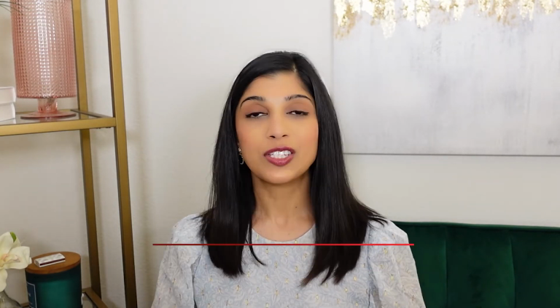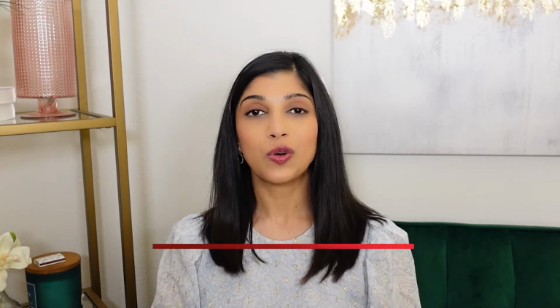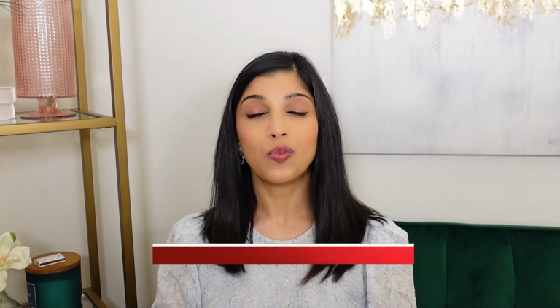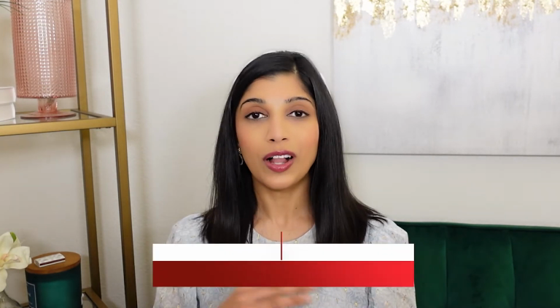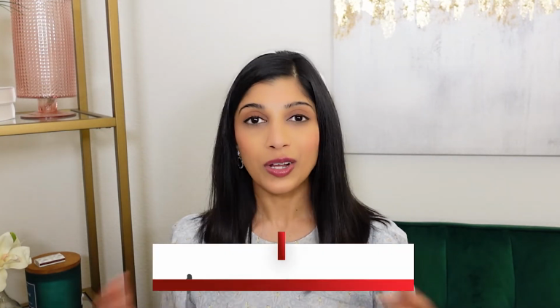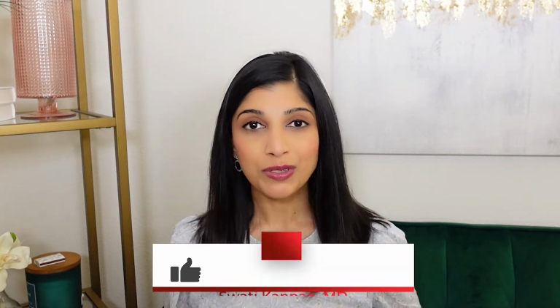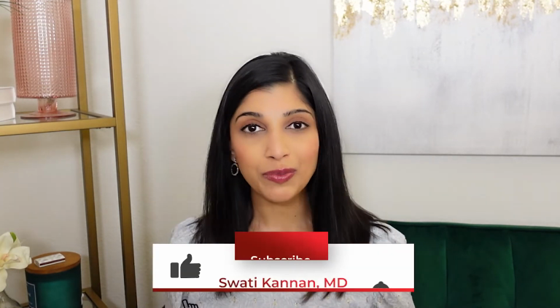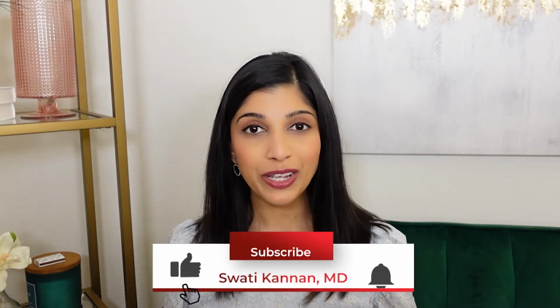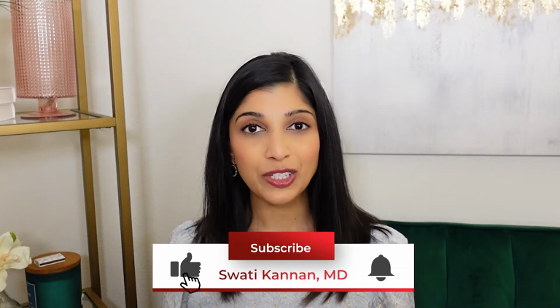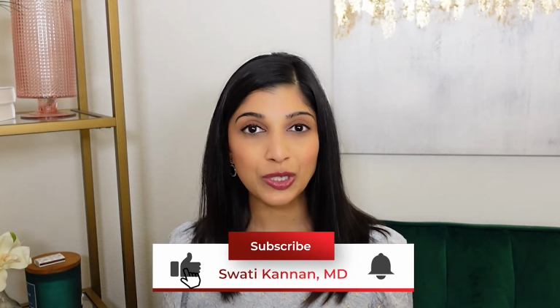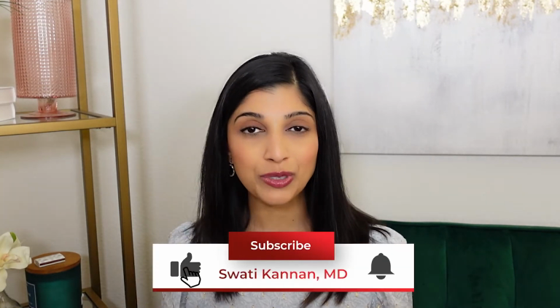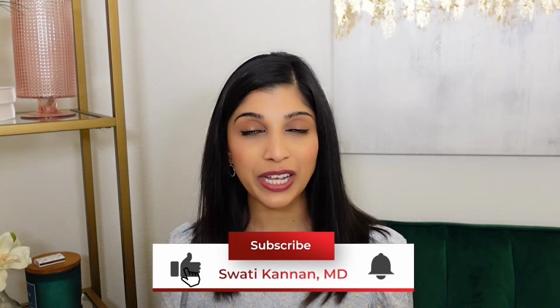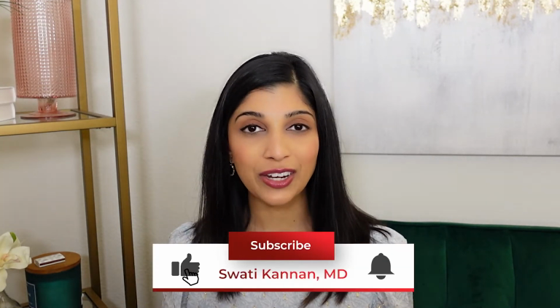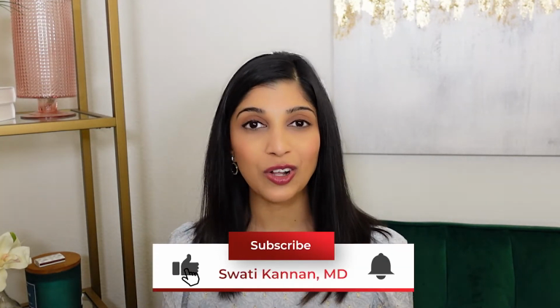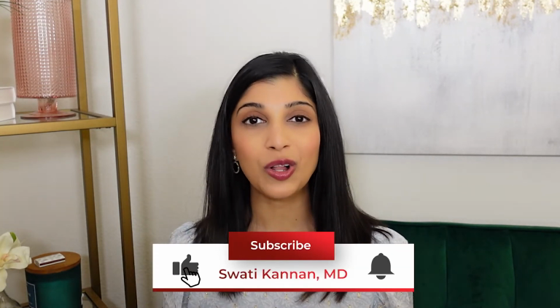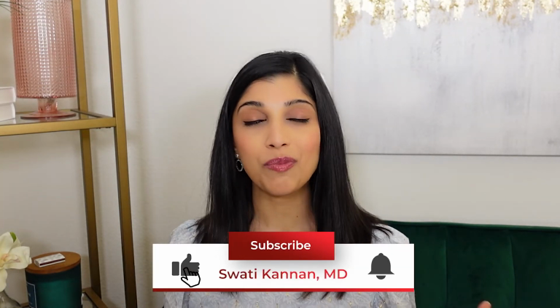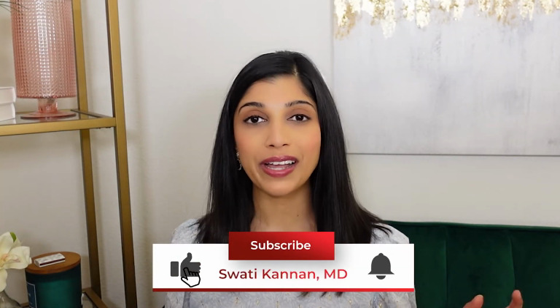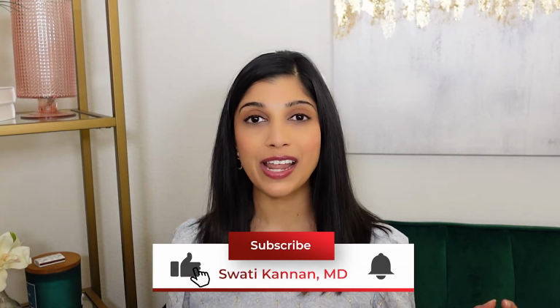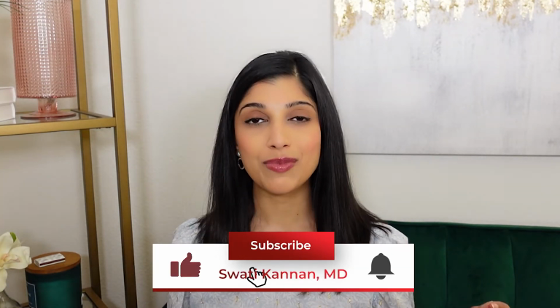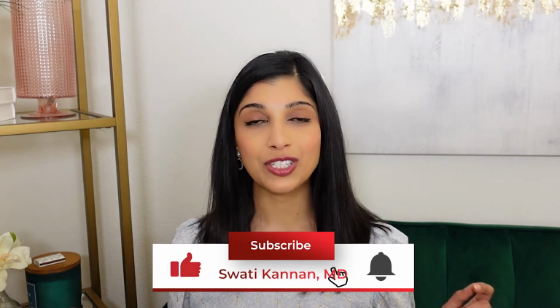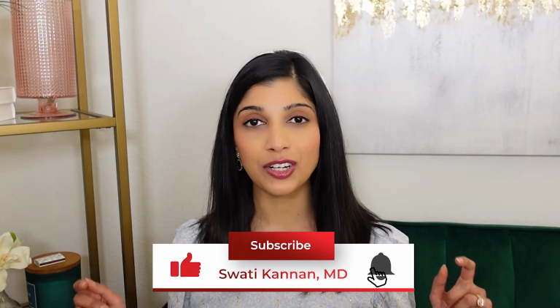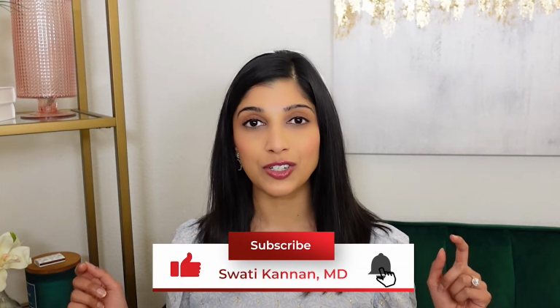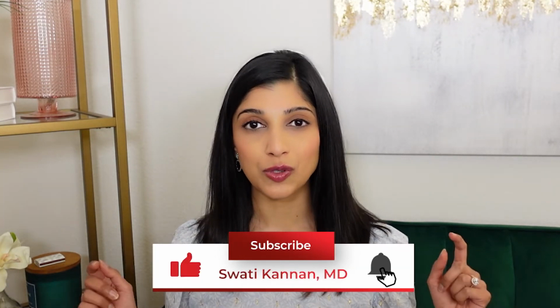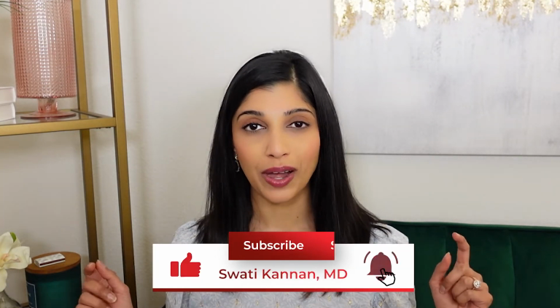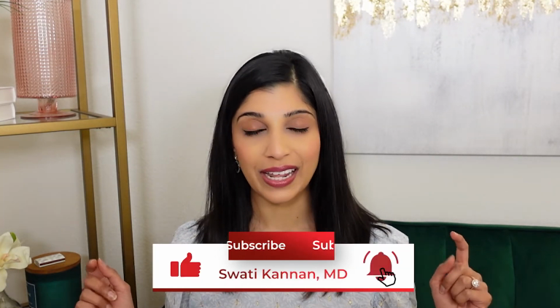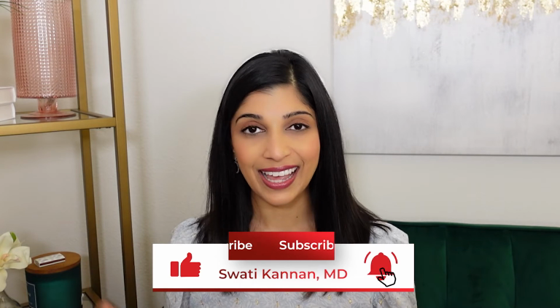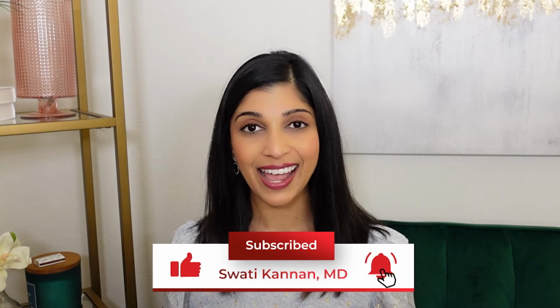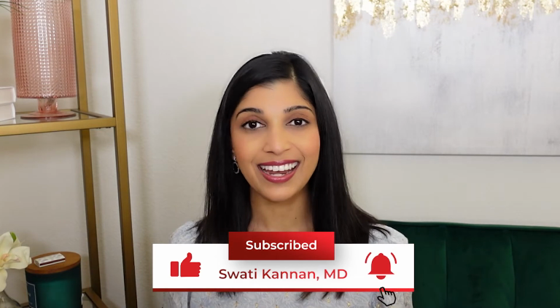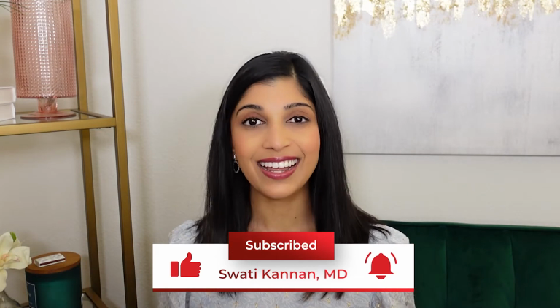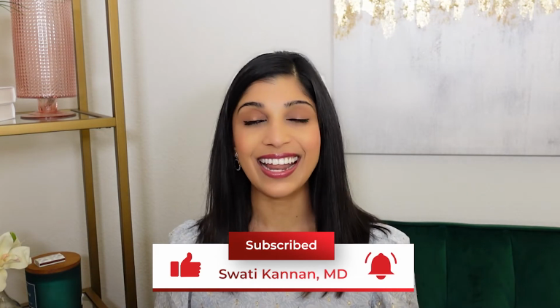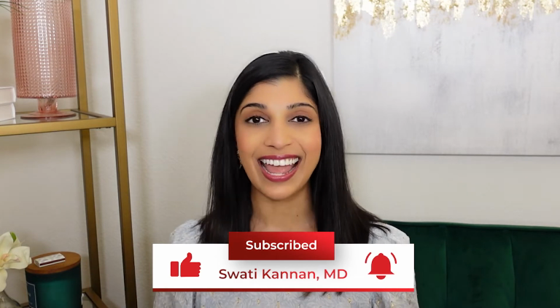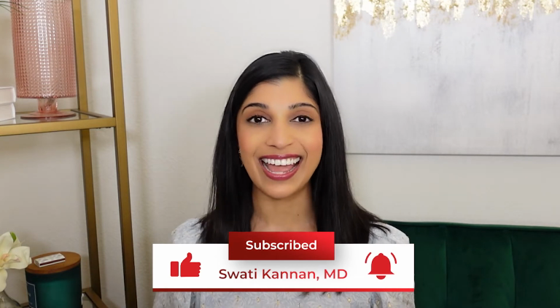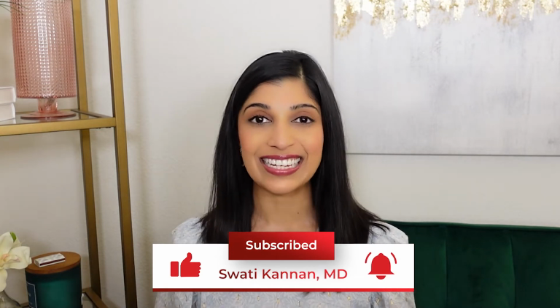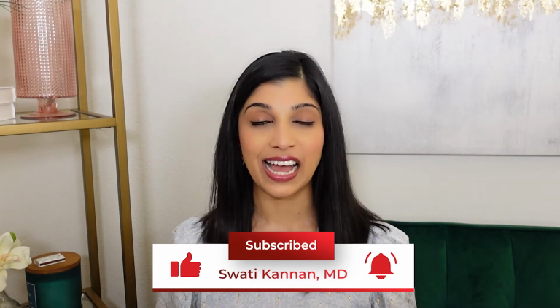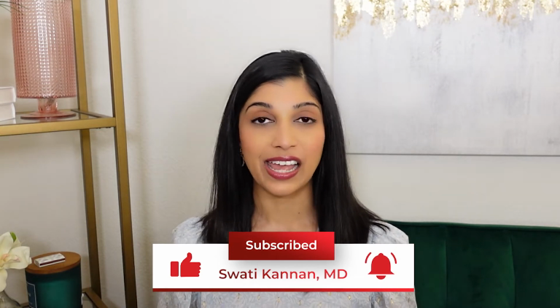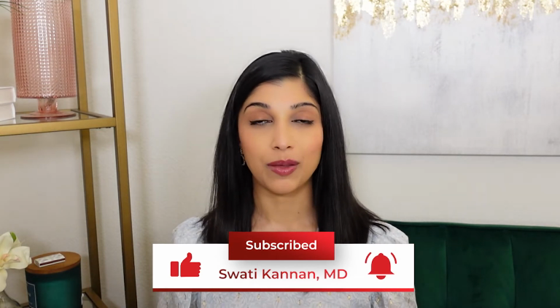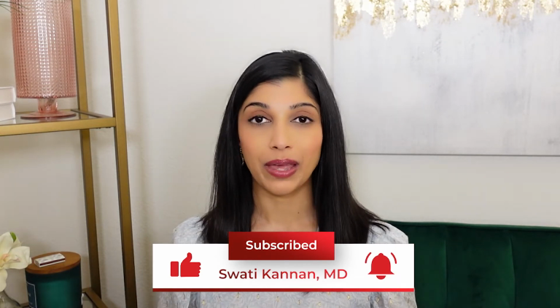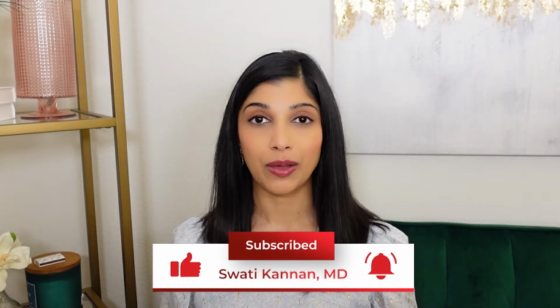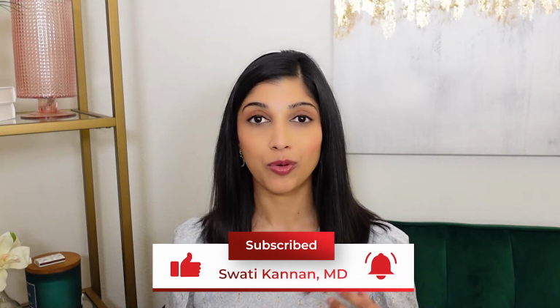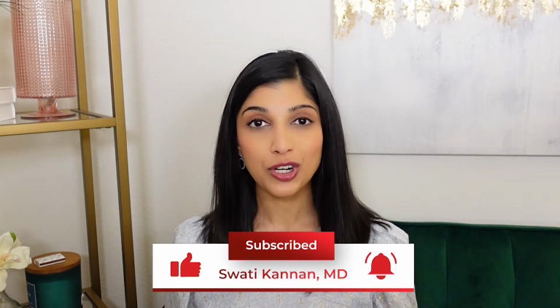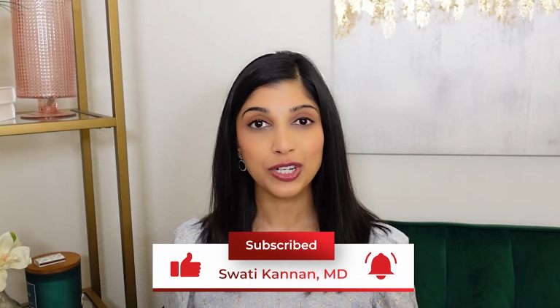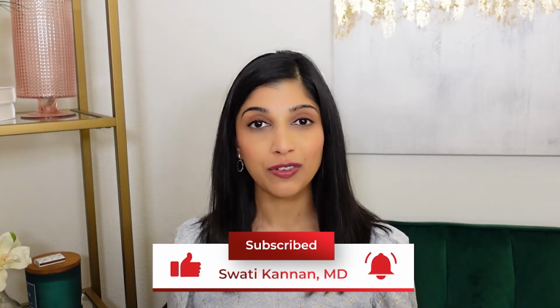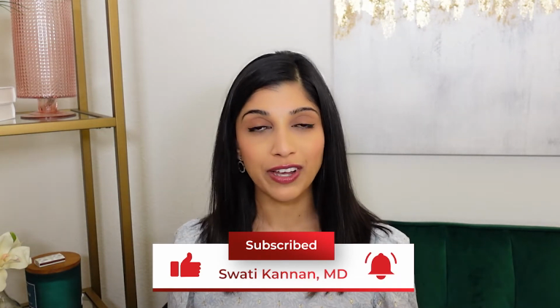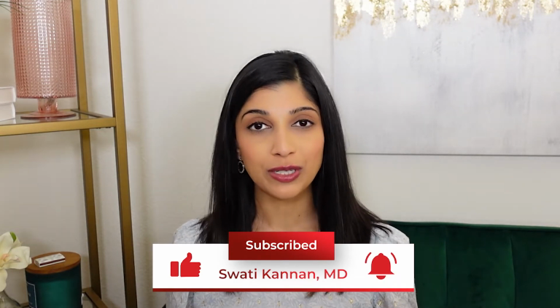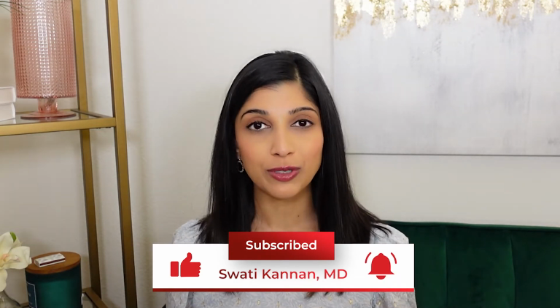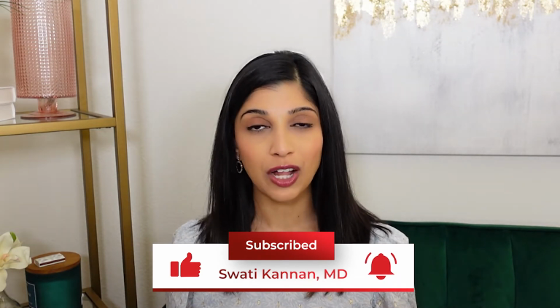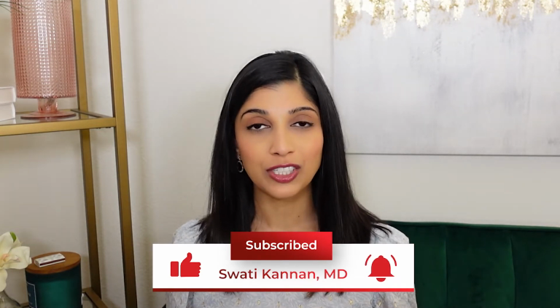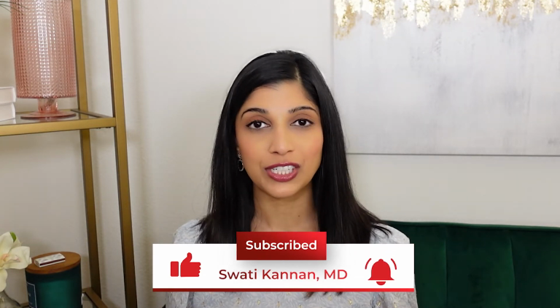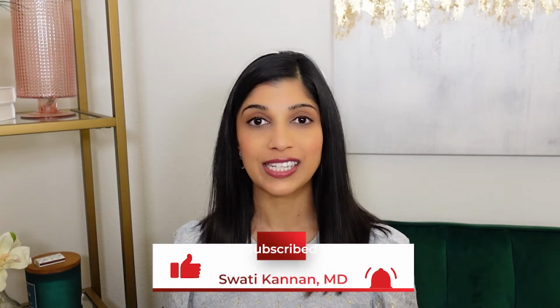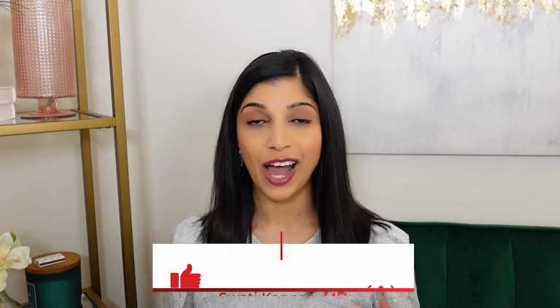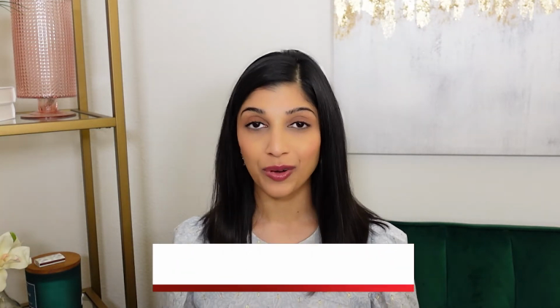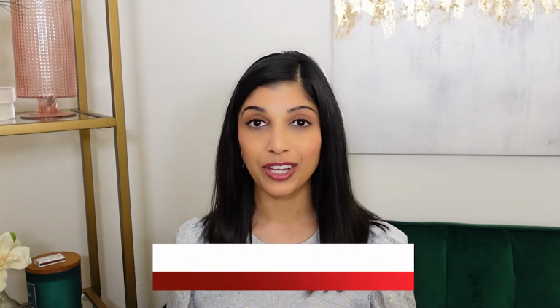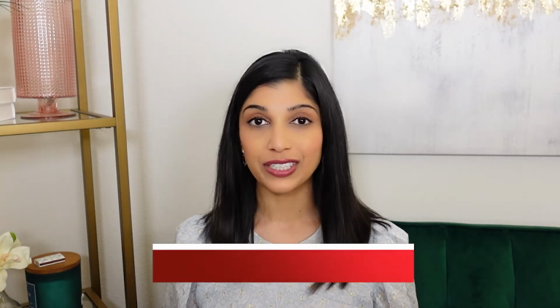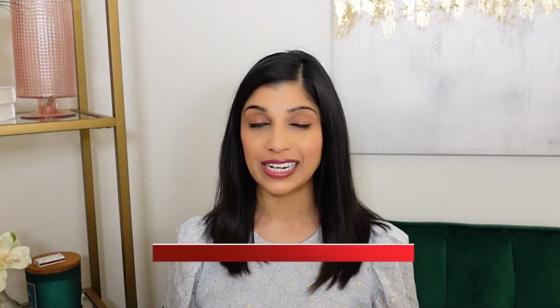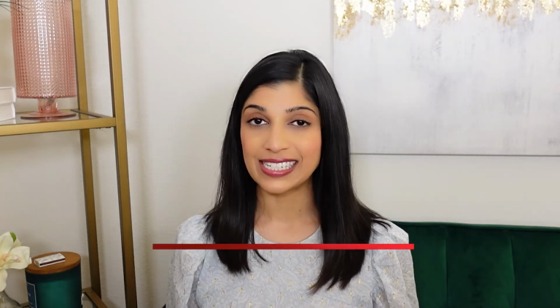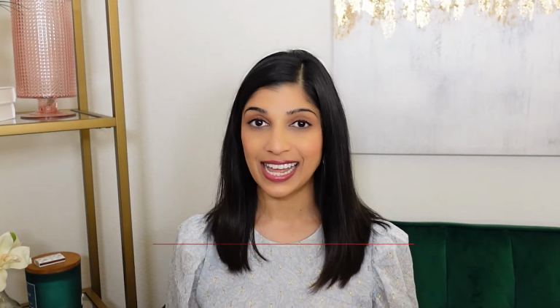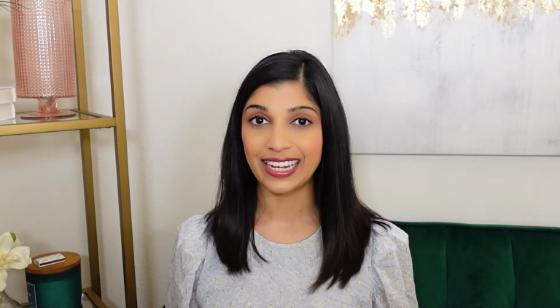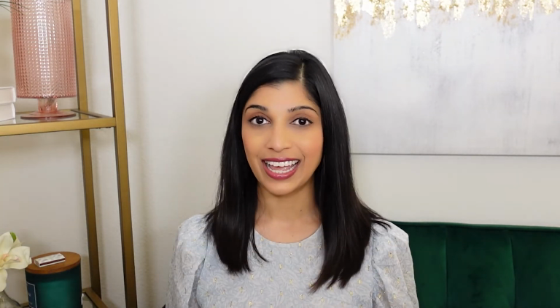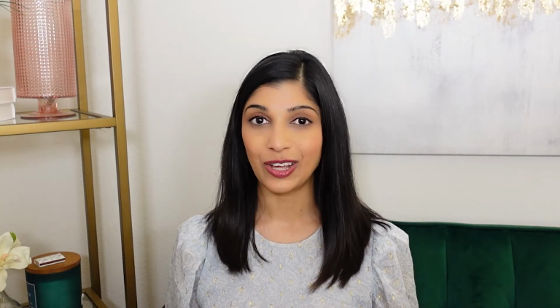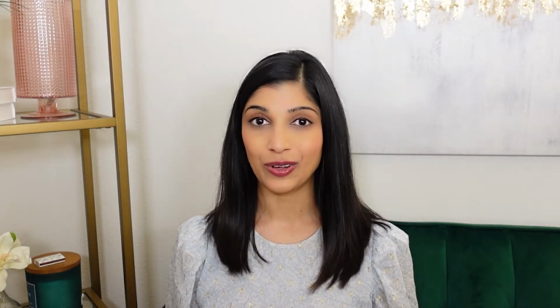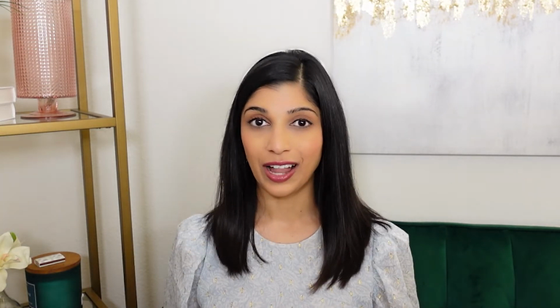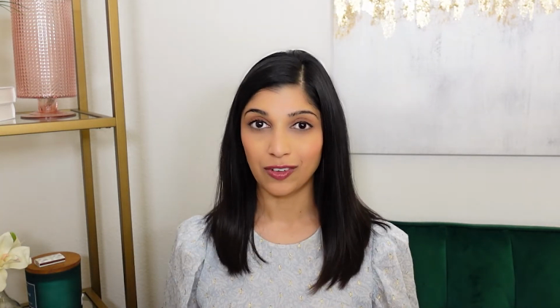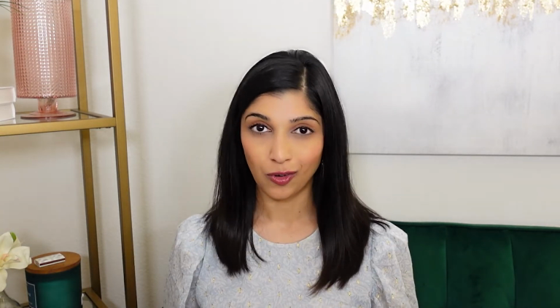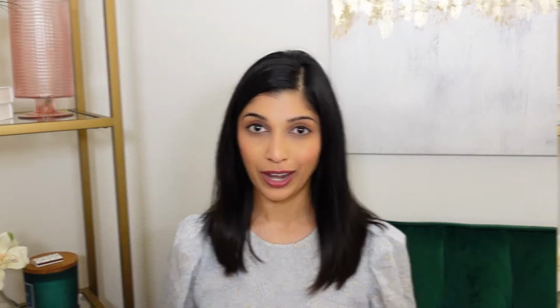Welcome to my YouTube channel! My name is Dr. Swati Kanan, and I am a board-certified dermatologist out here in San Diego, California.